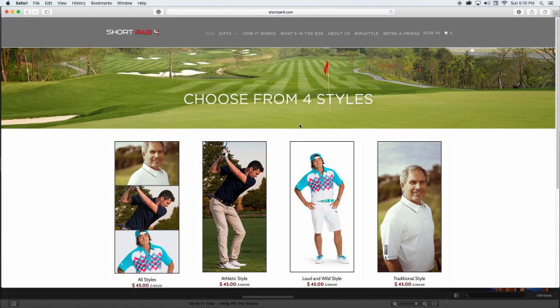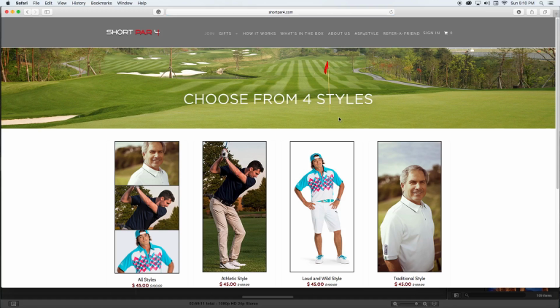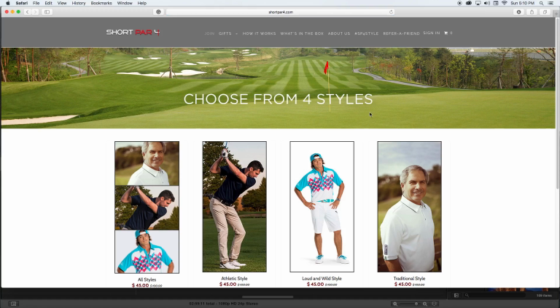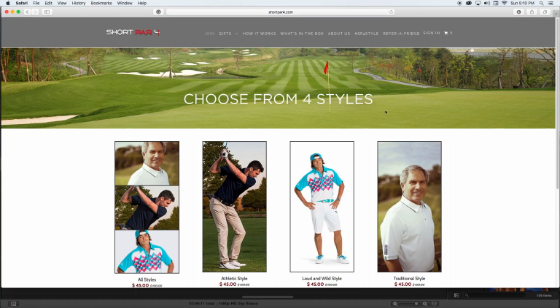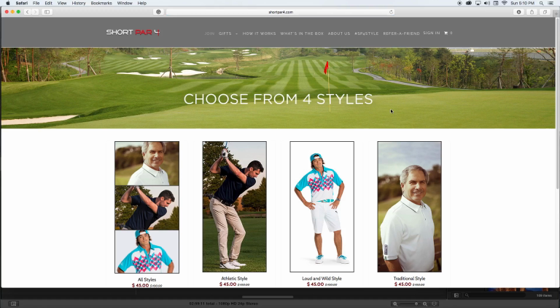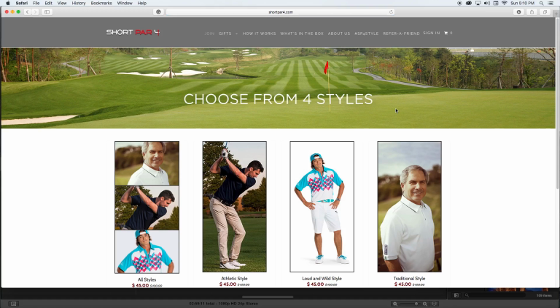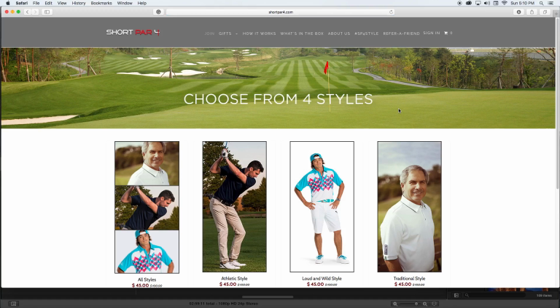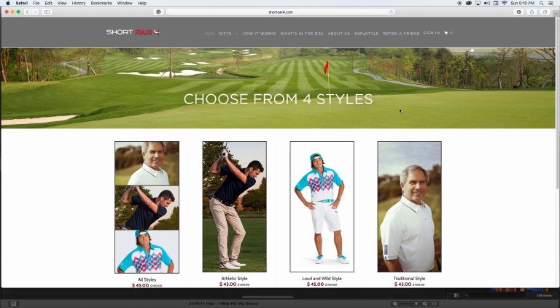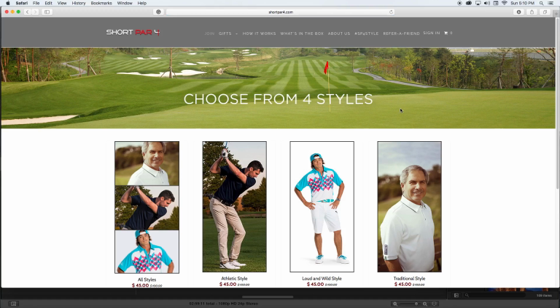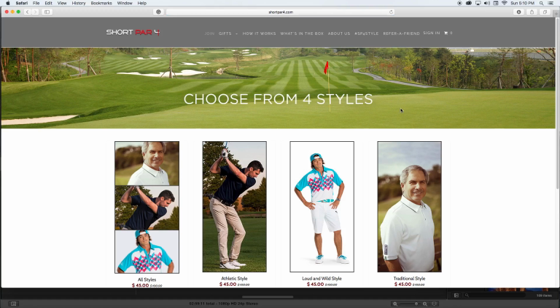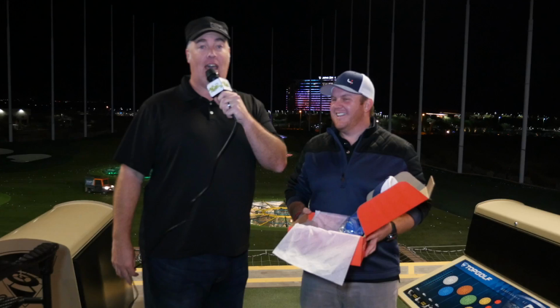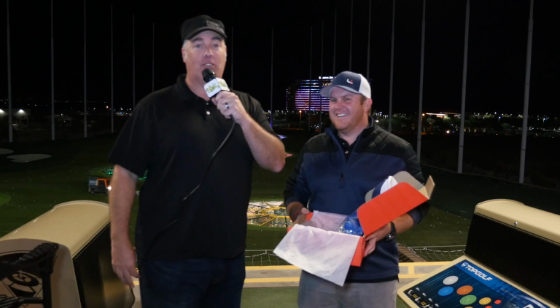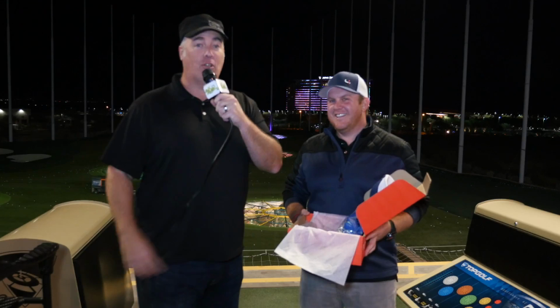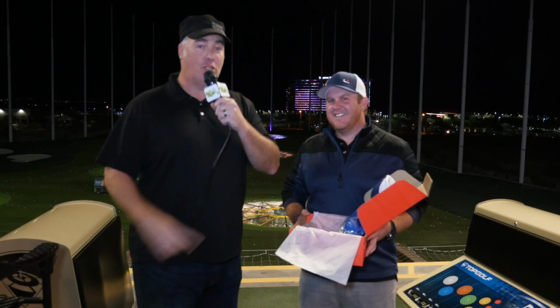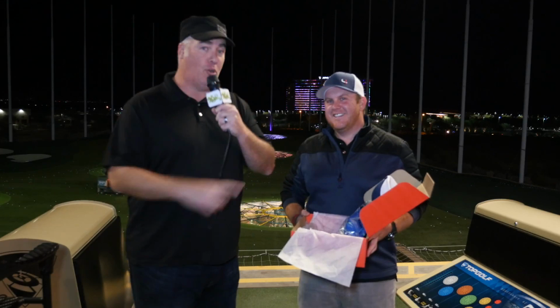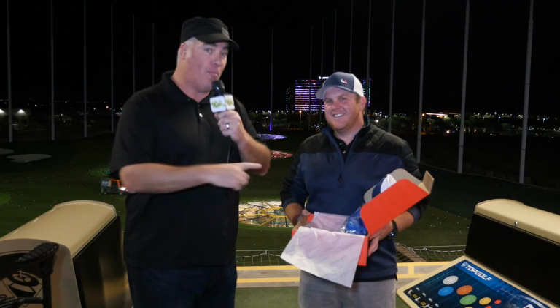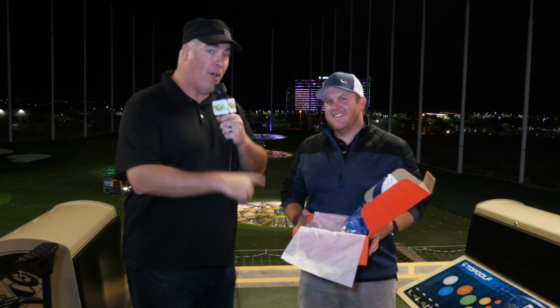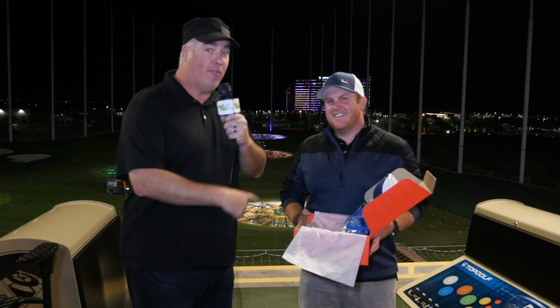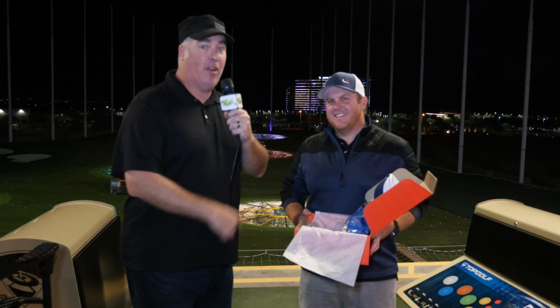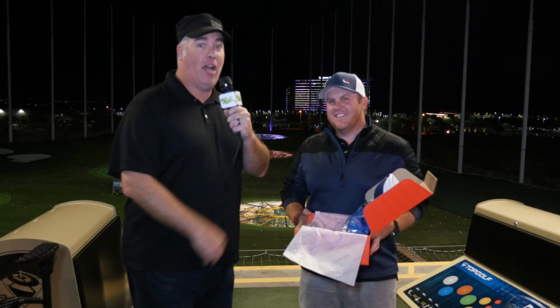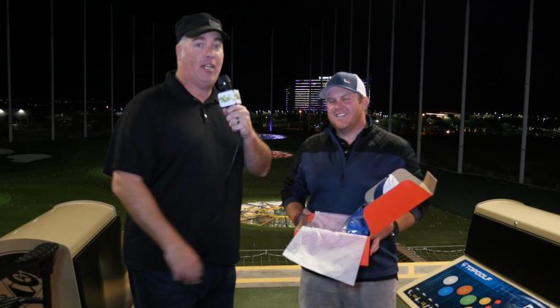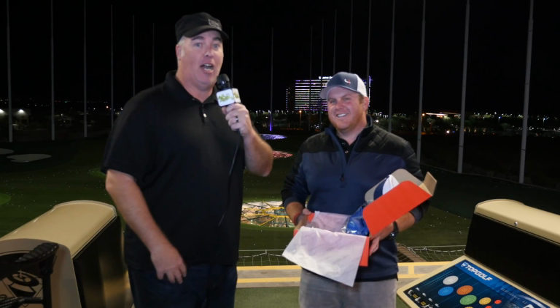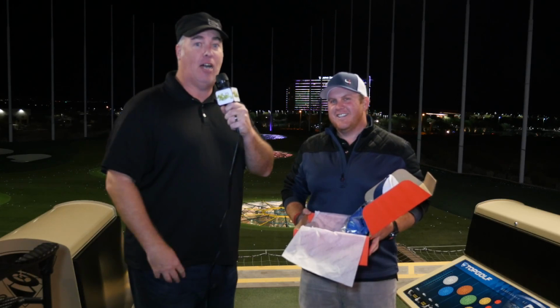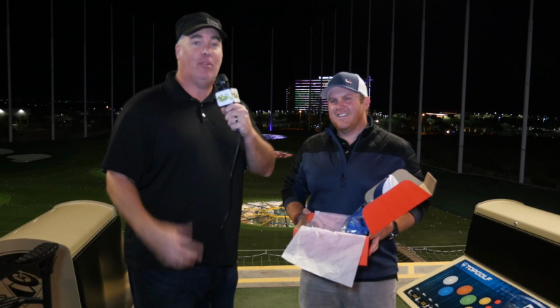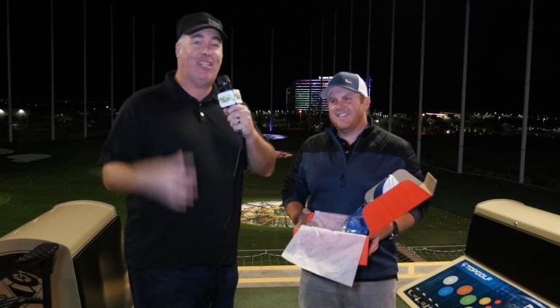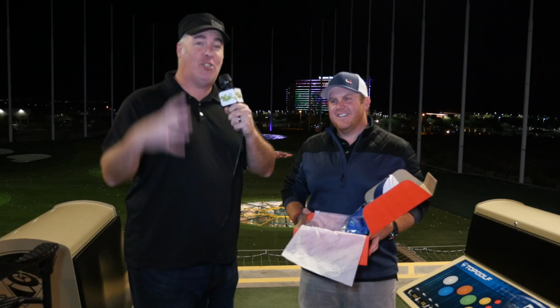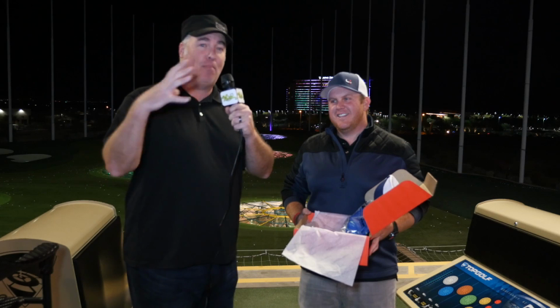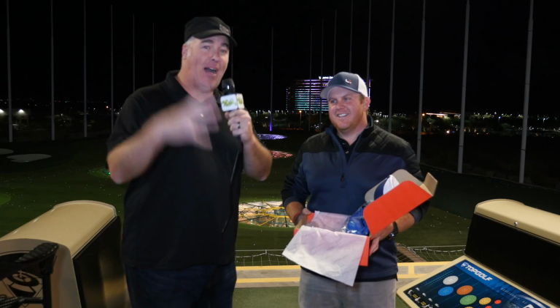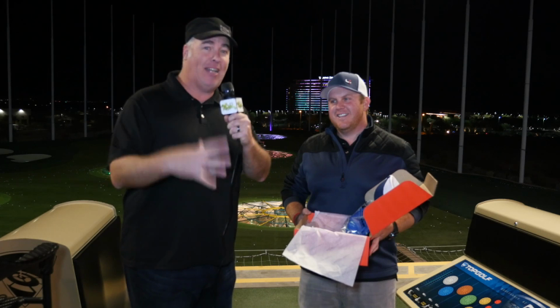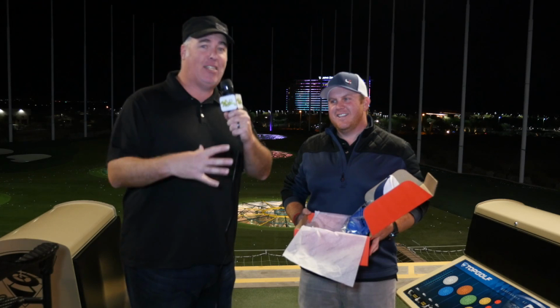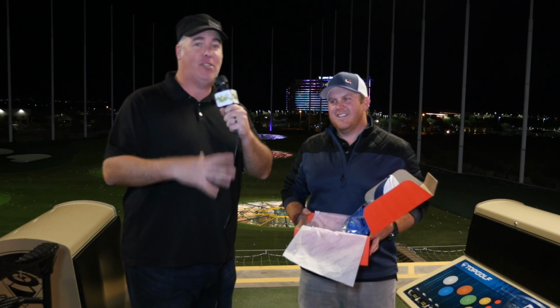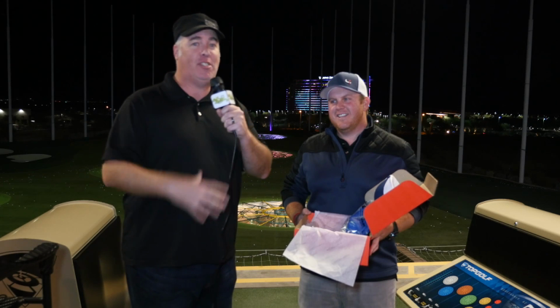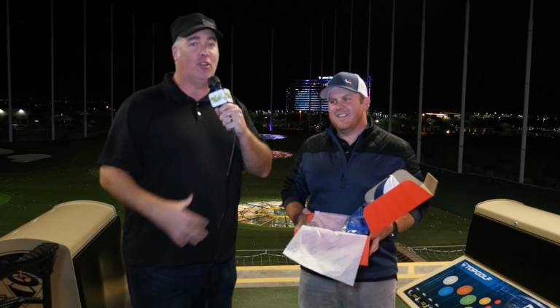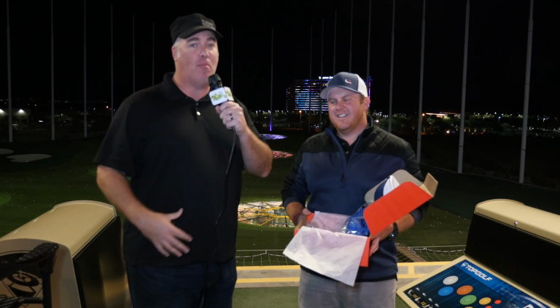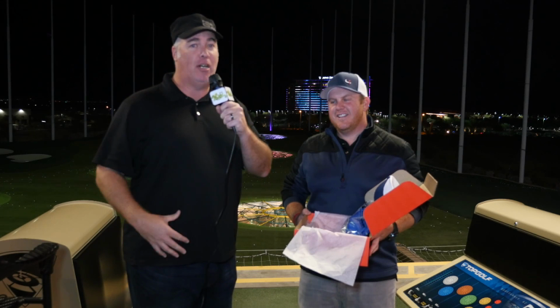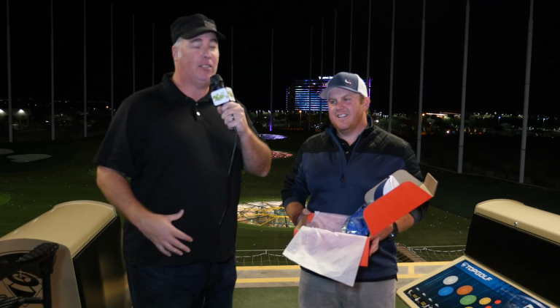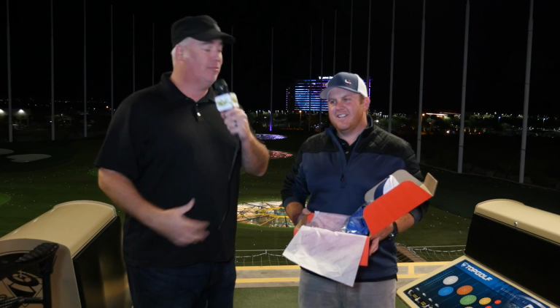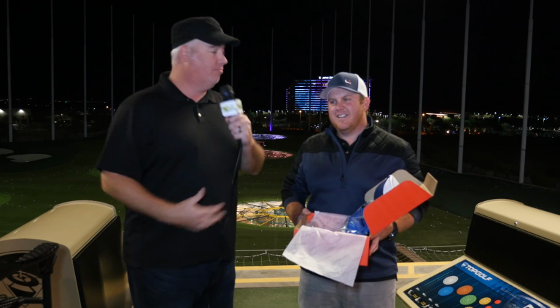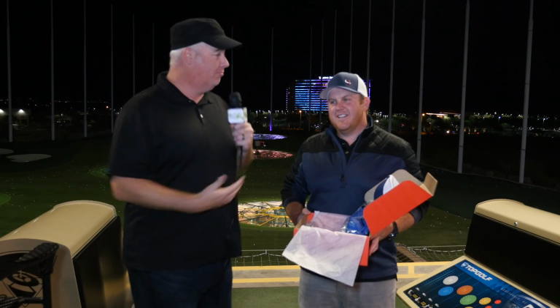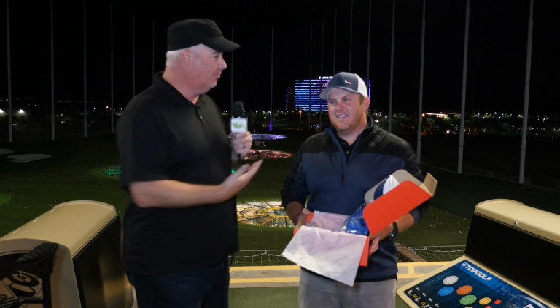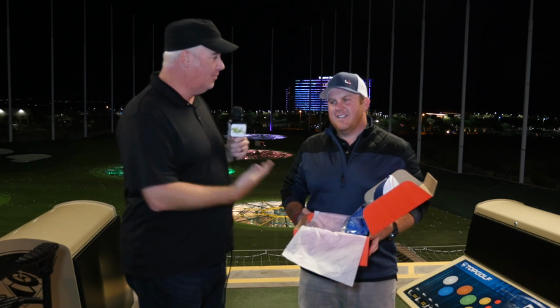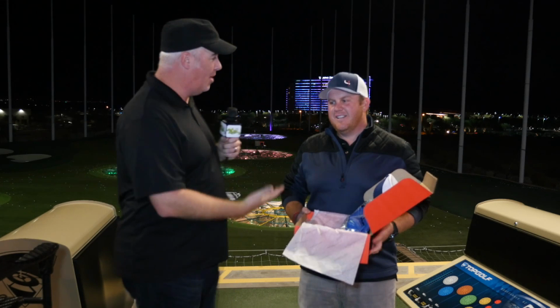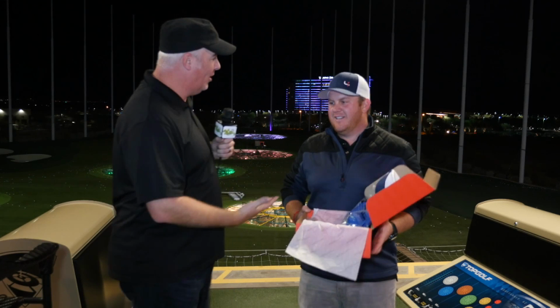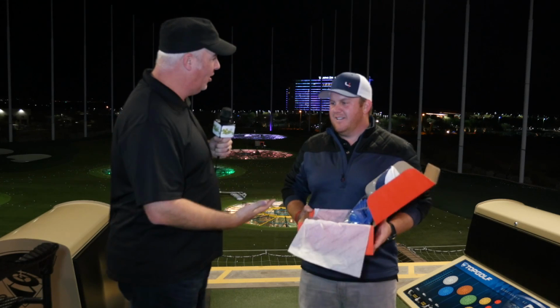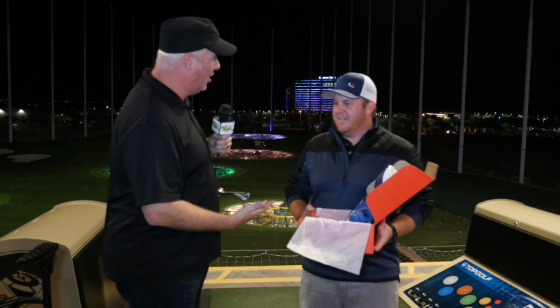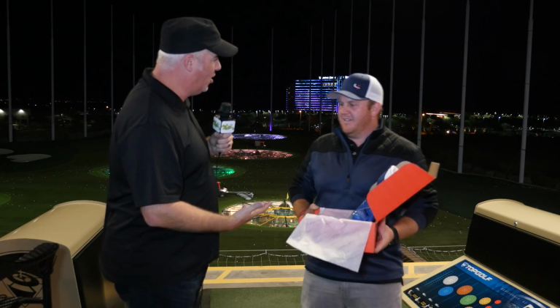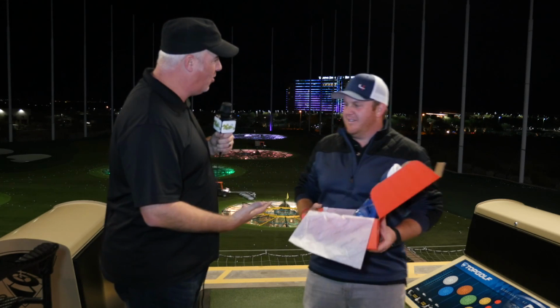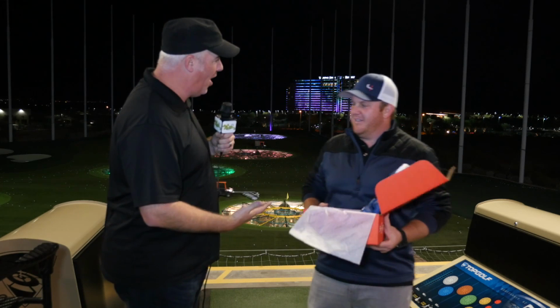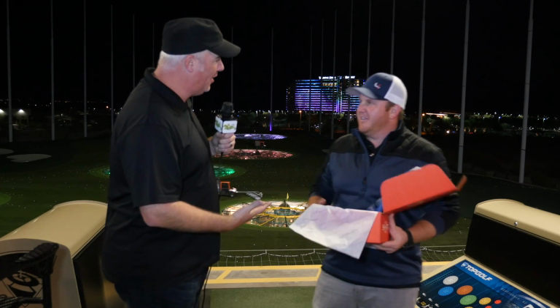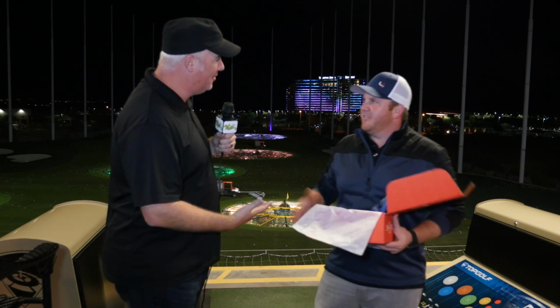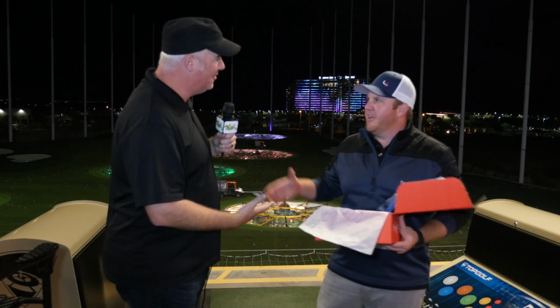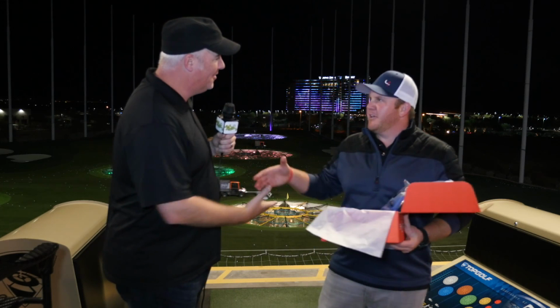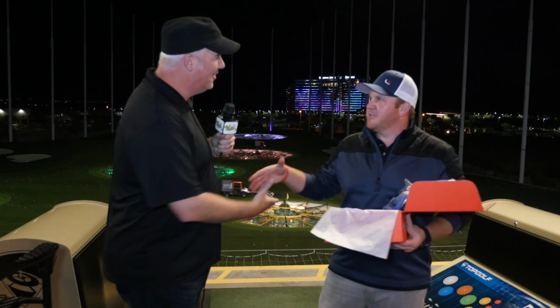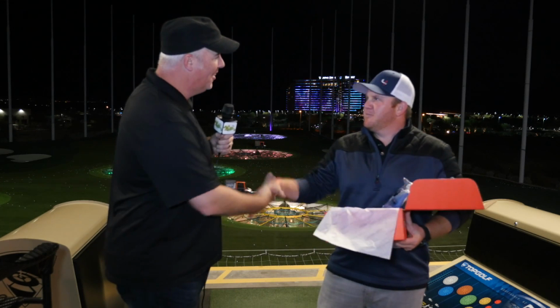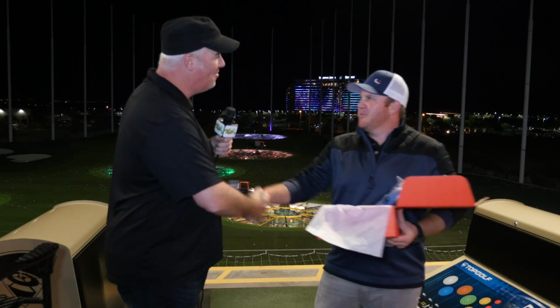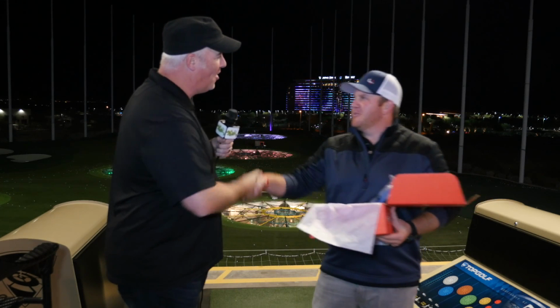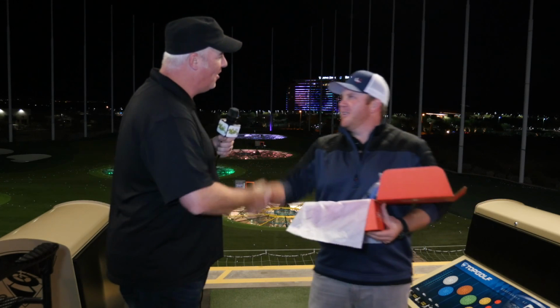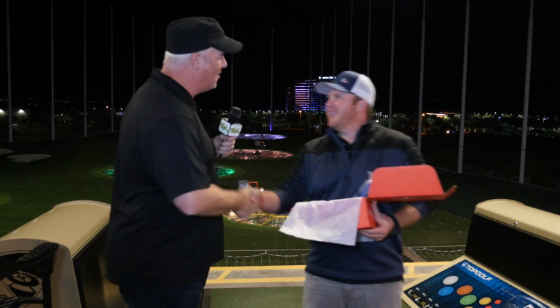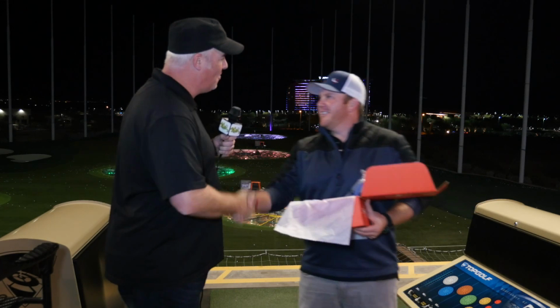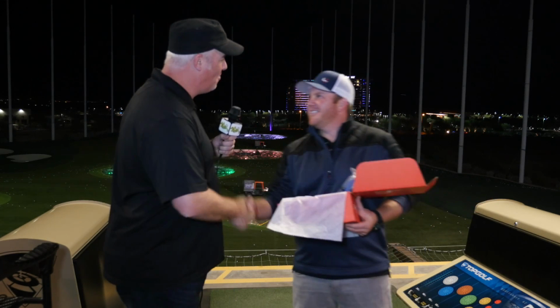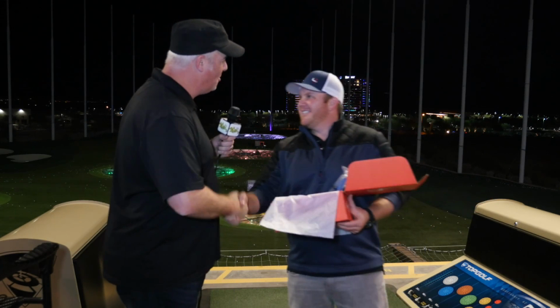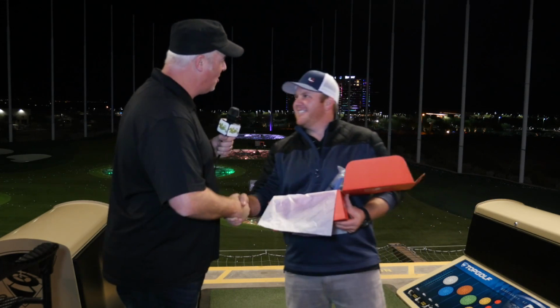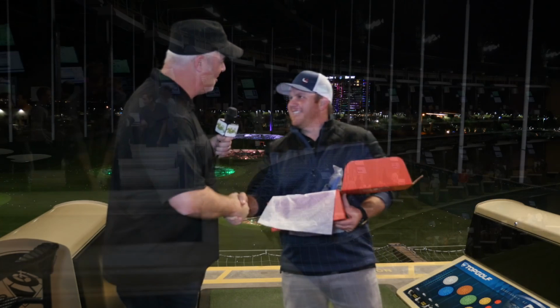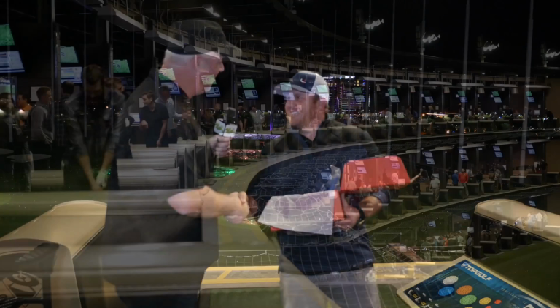If you want to get styled, go to shortpar4.com. Get your box every single month. You'll be looking good. There it is, man. I appreciate you.